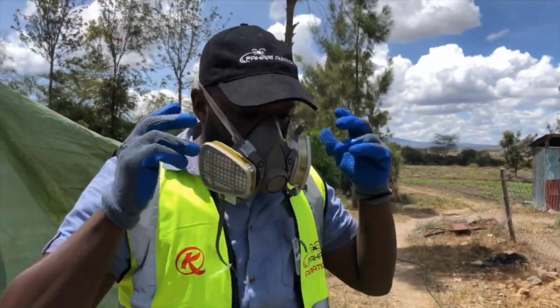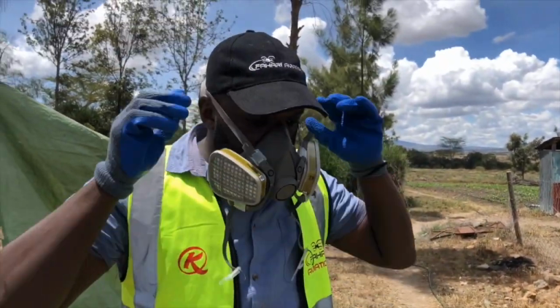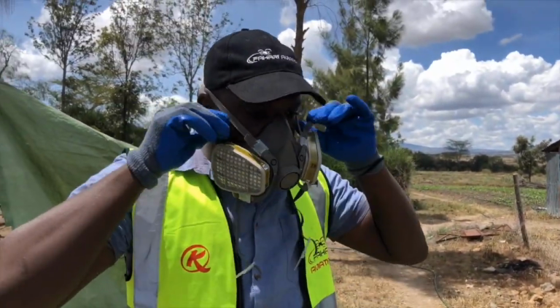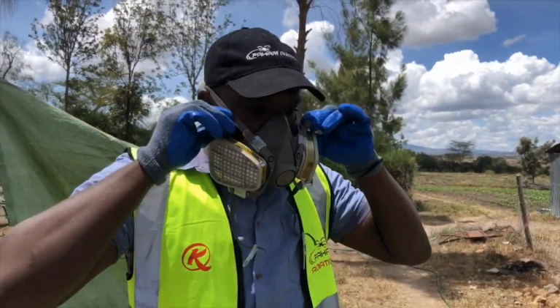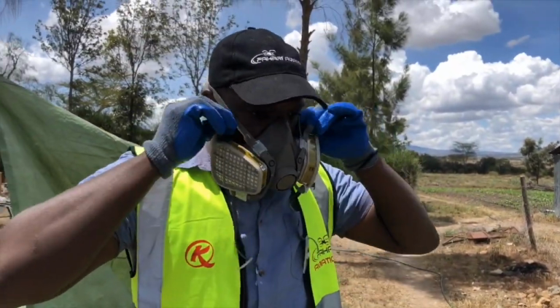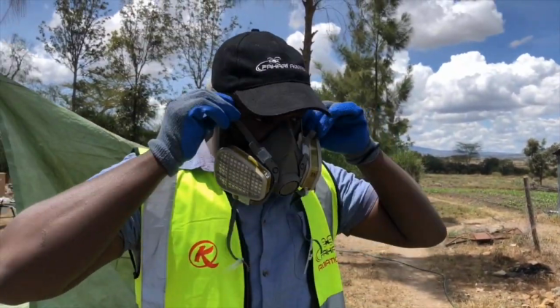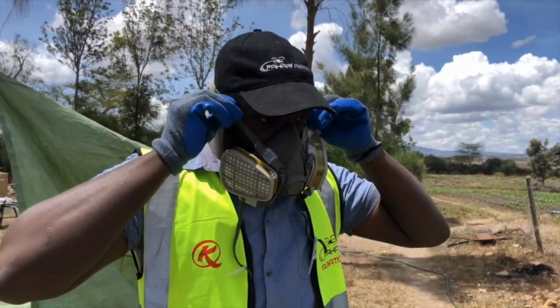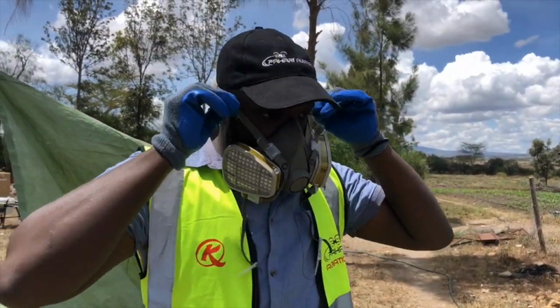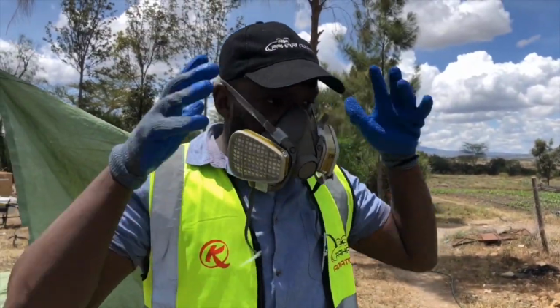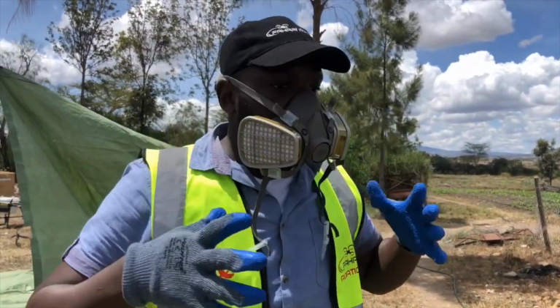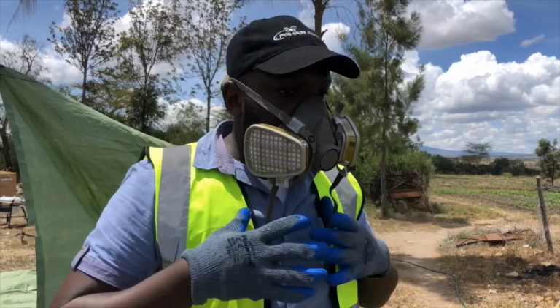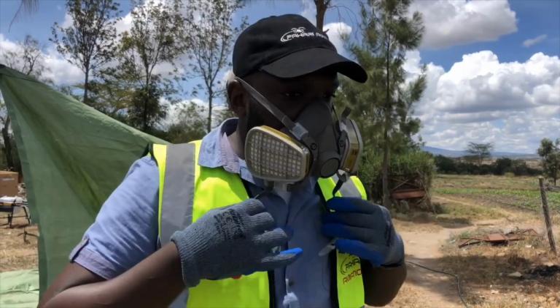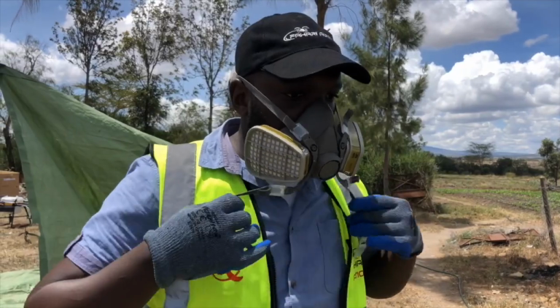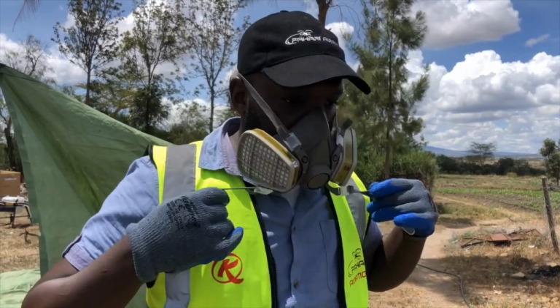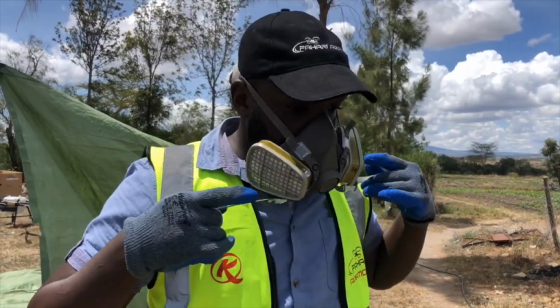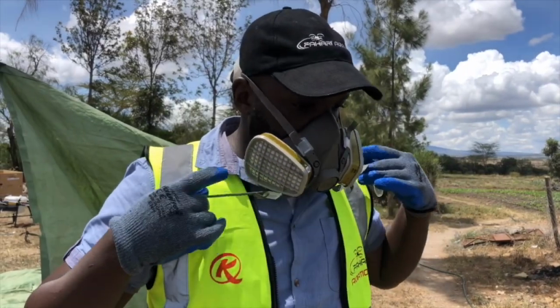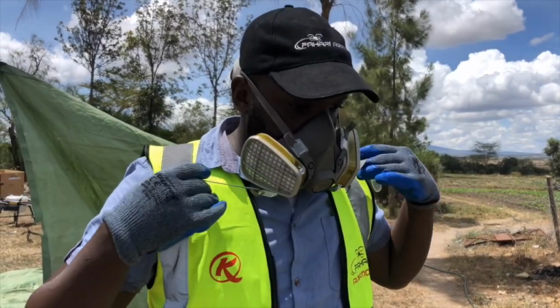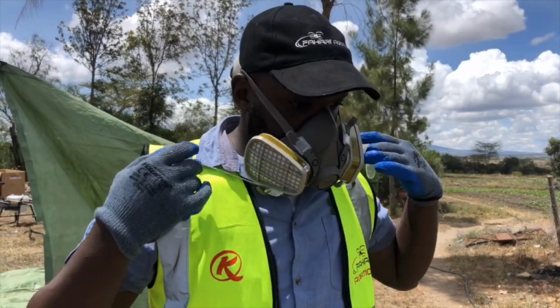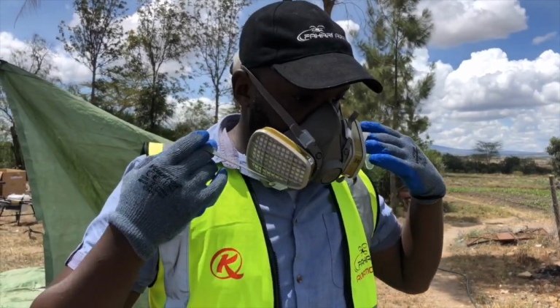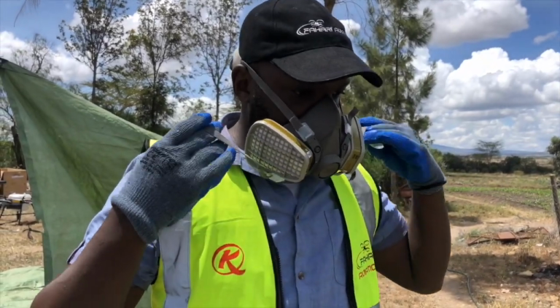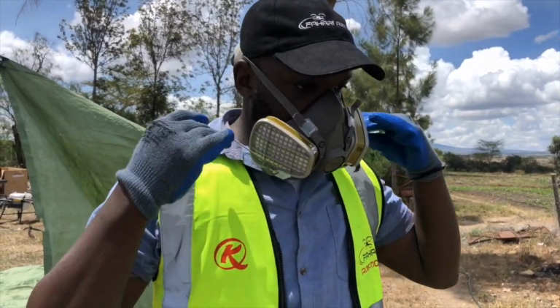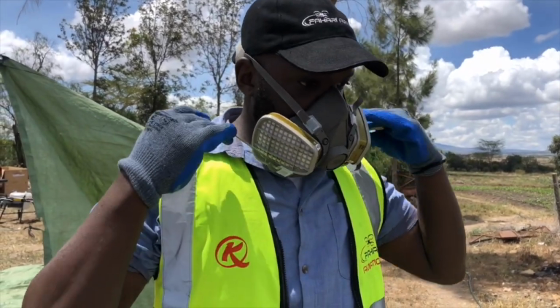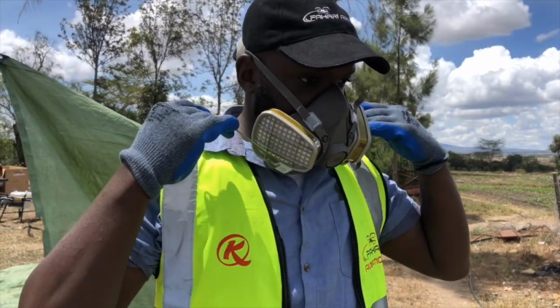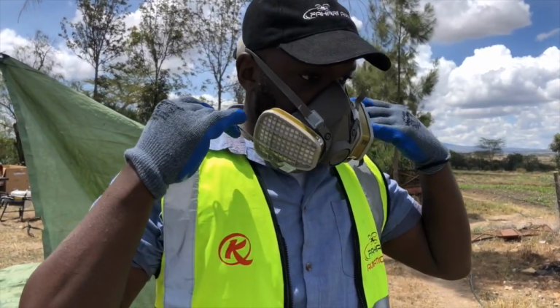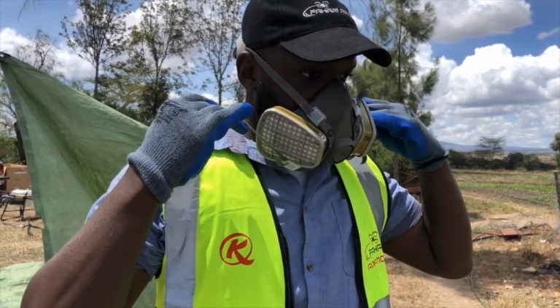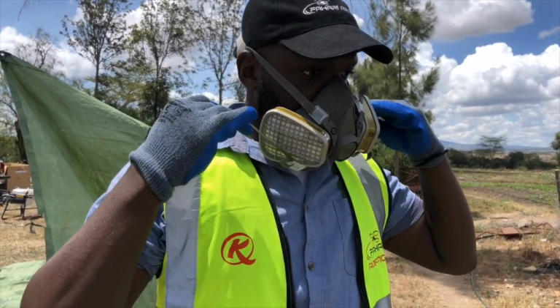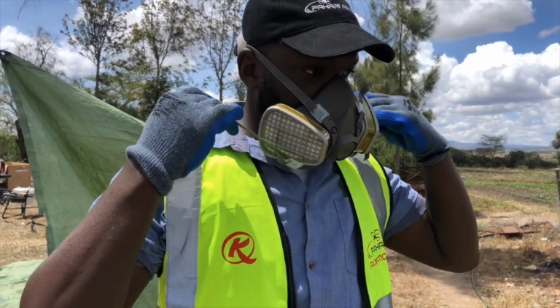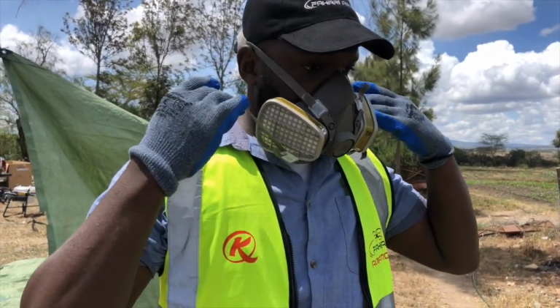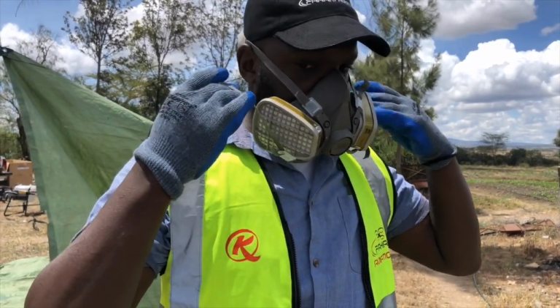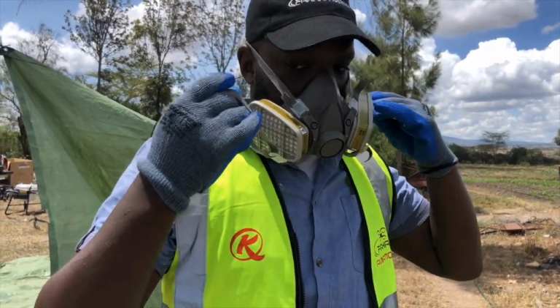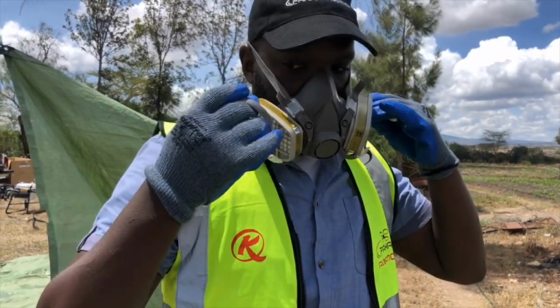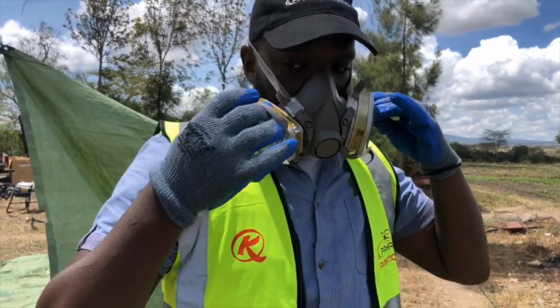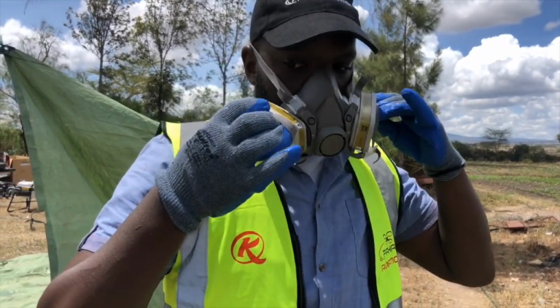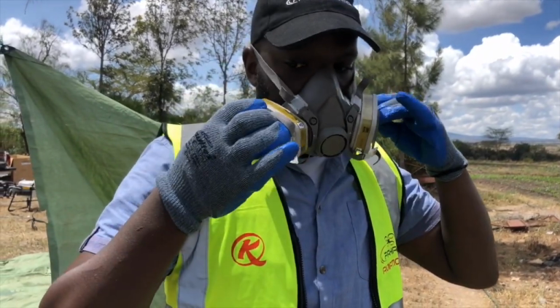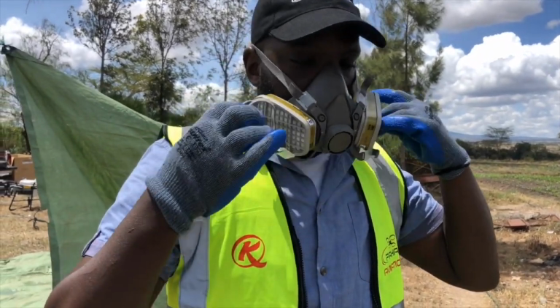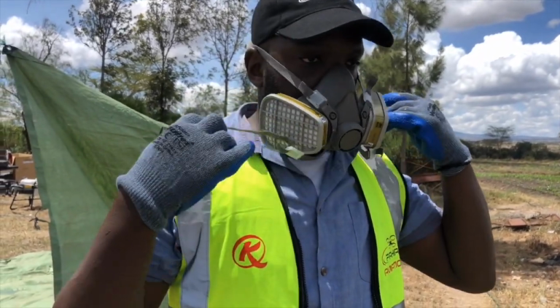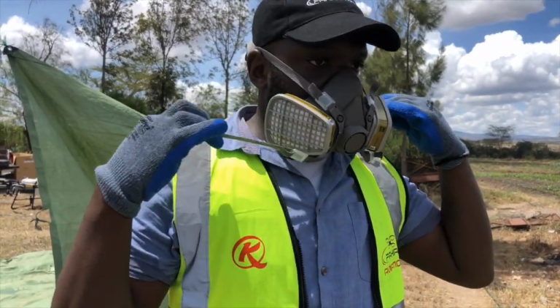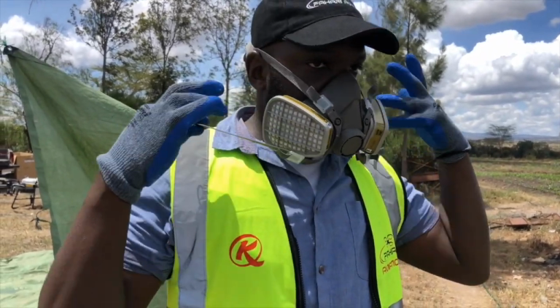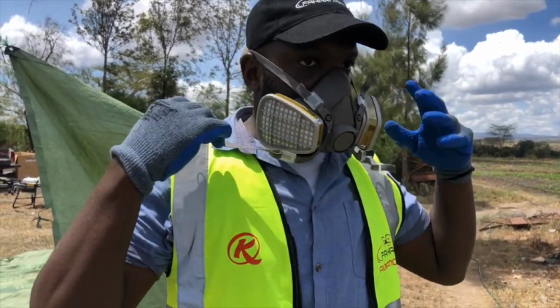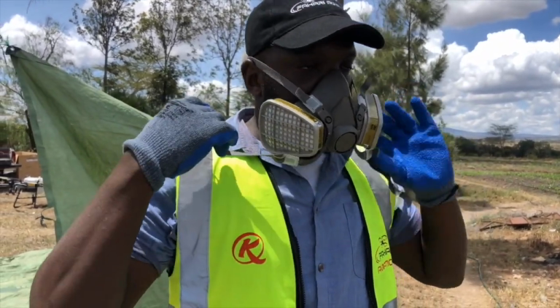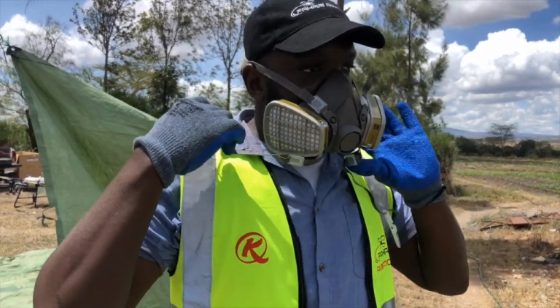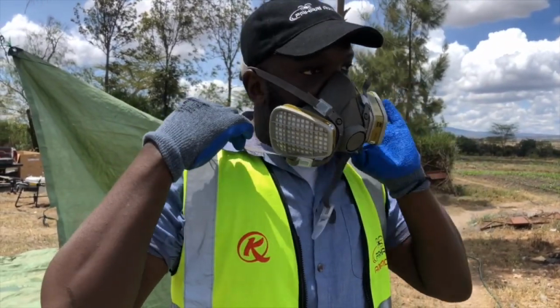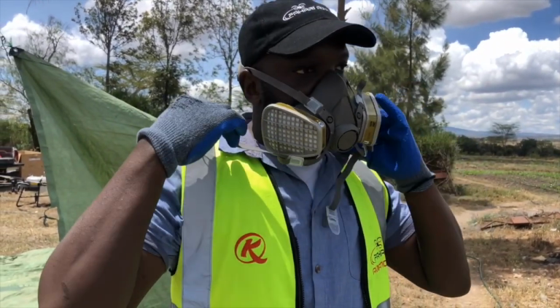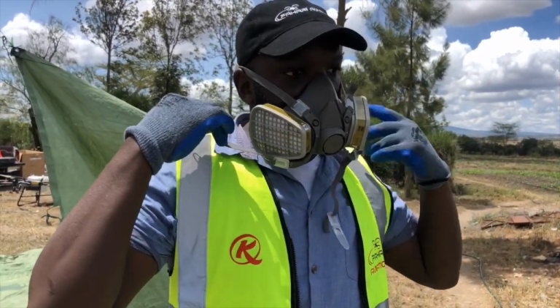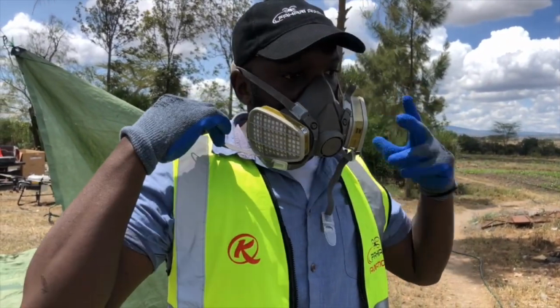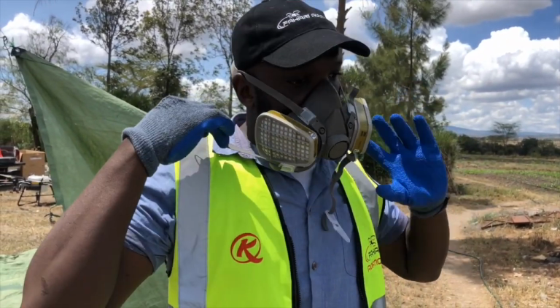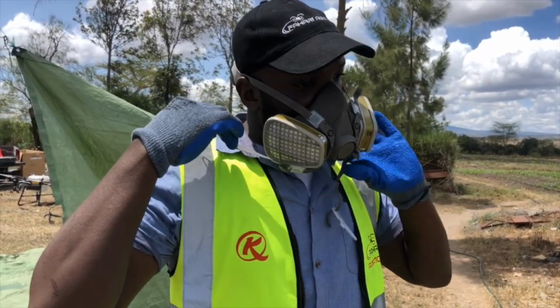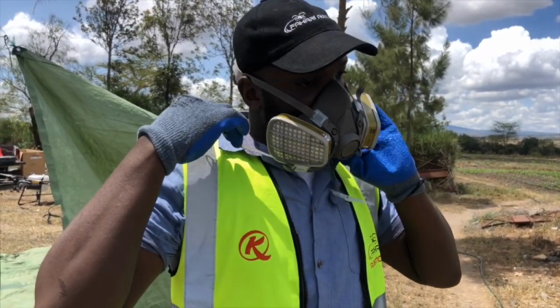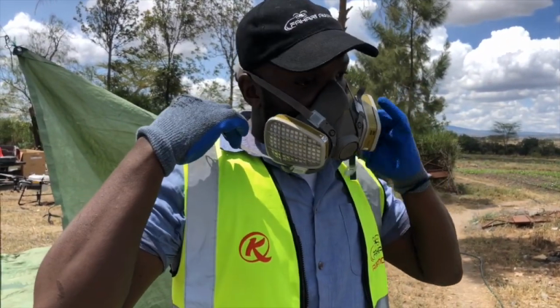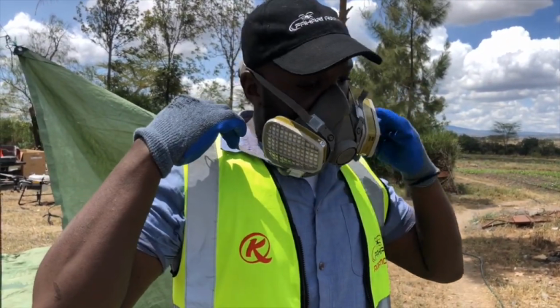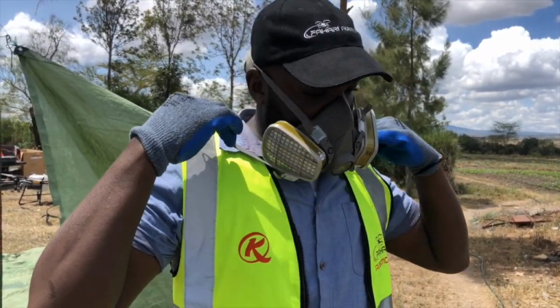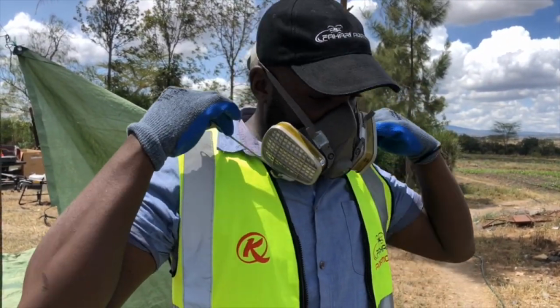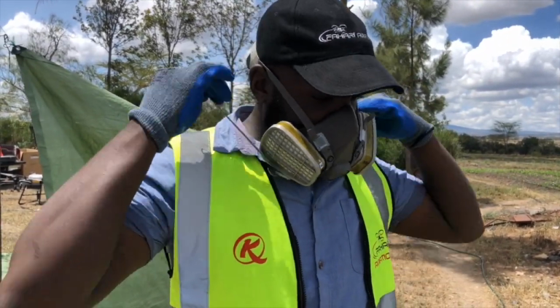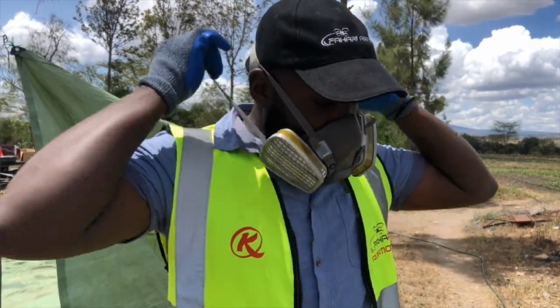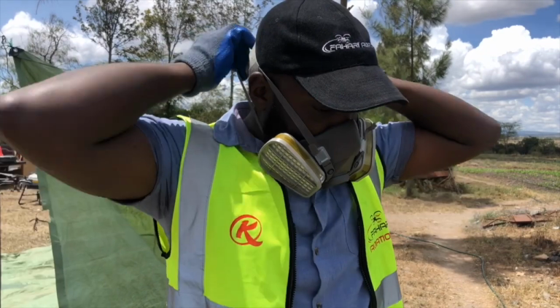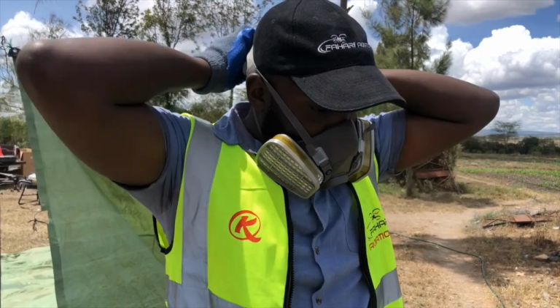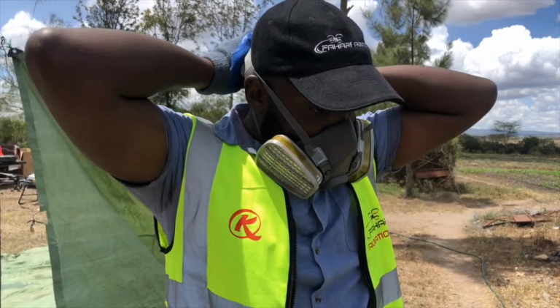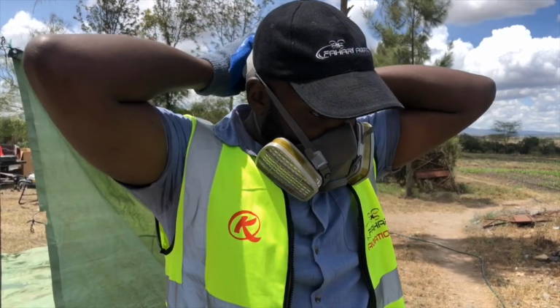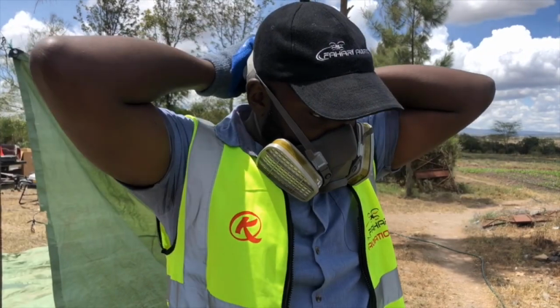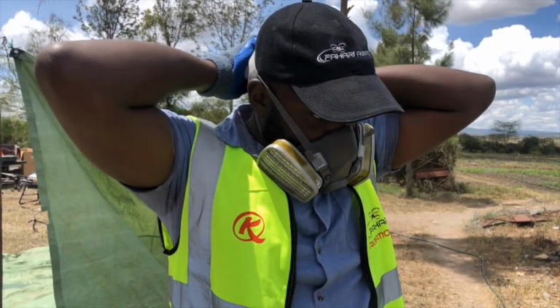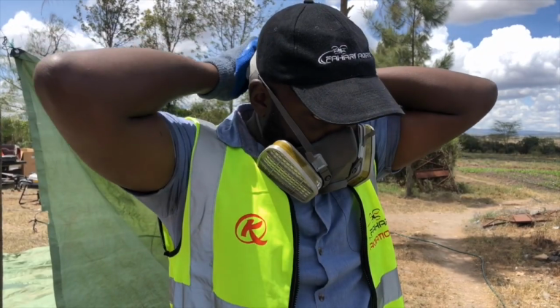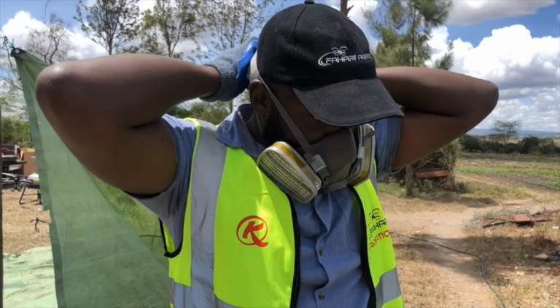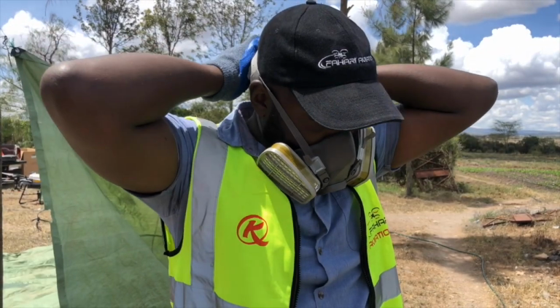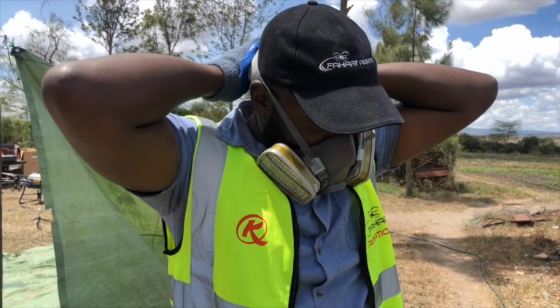I'll be gearing up and wearing my PPE for mixing the chemicals that we're going to be using today.